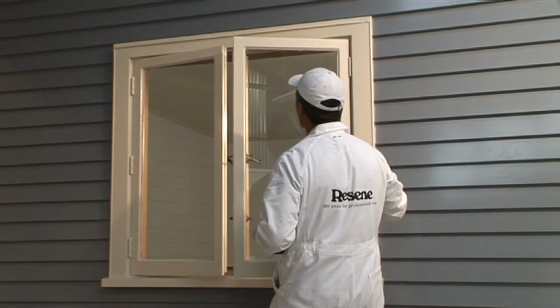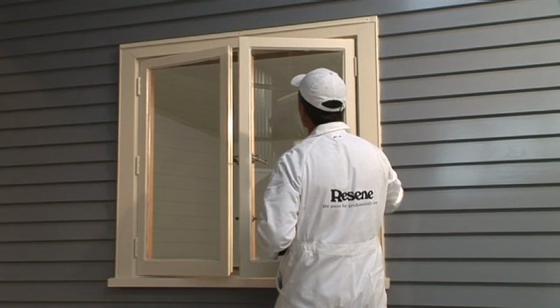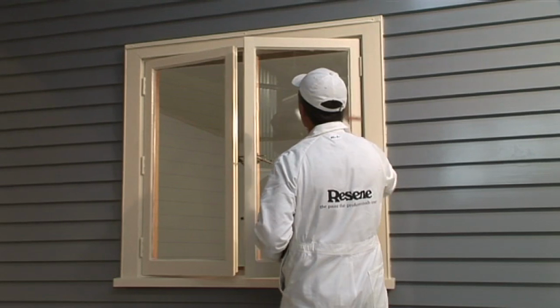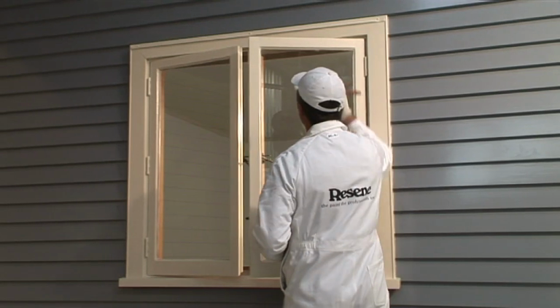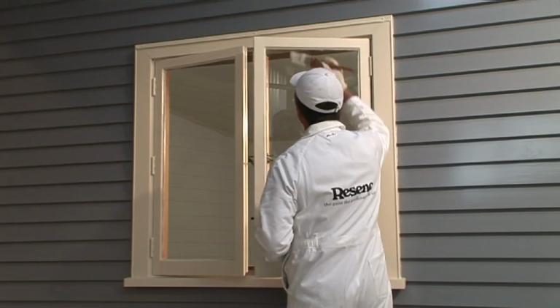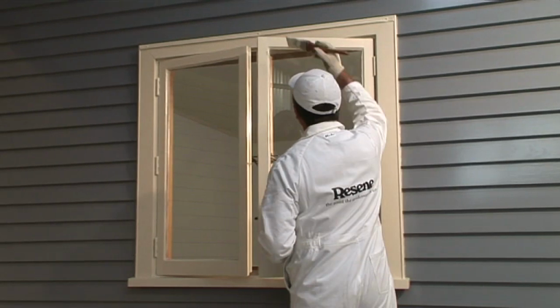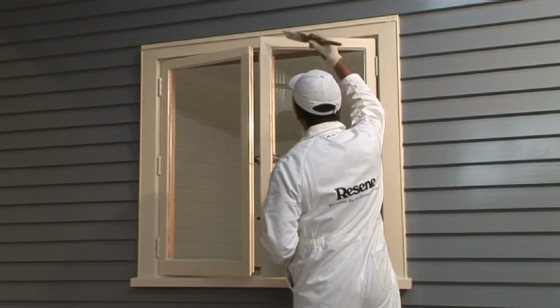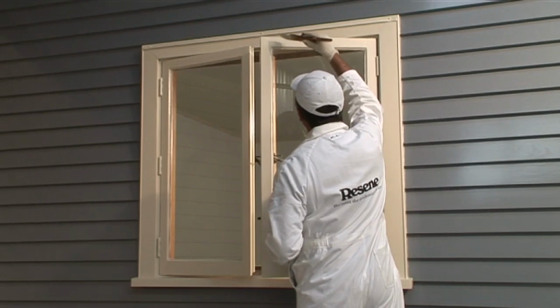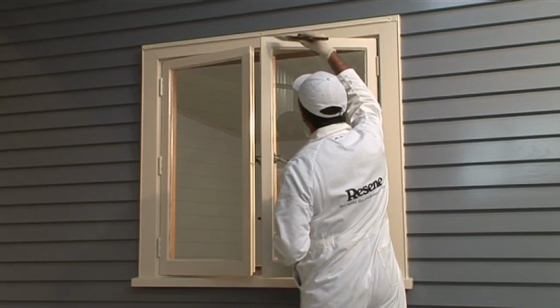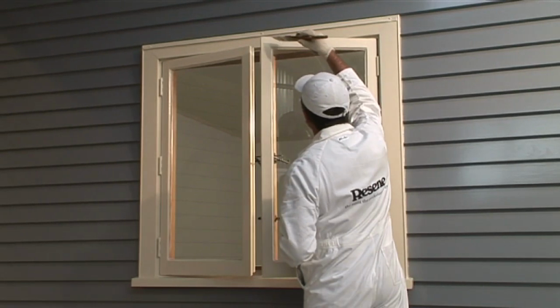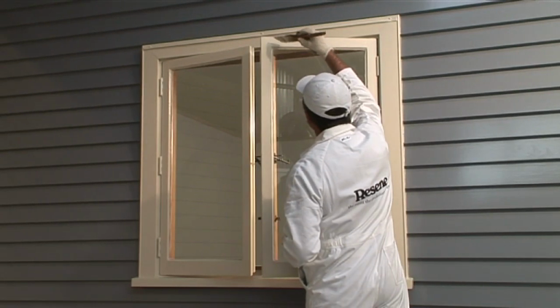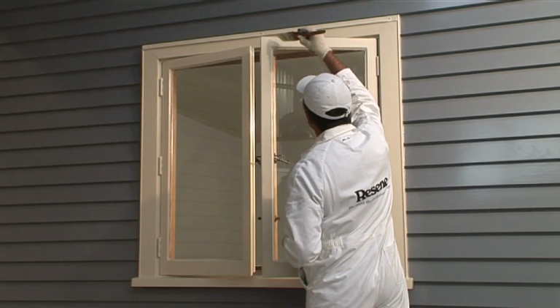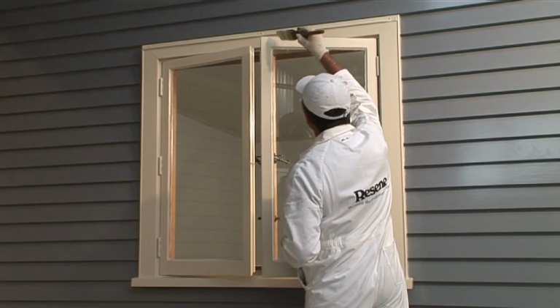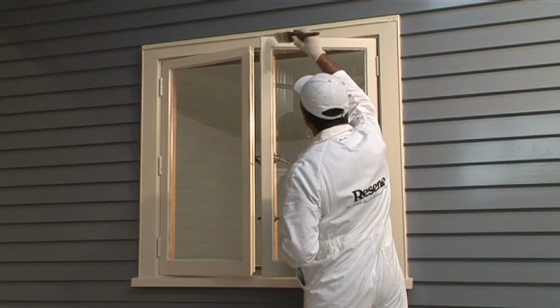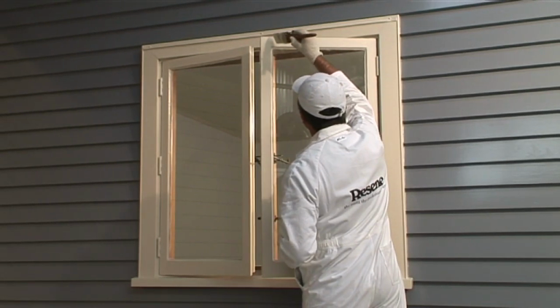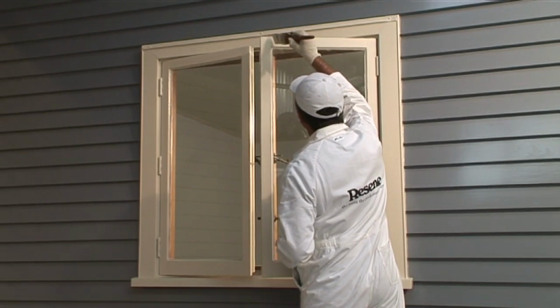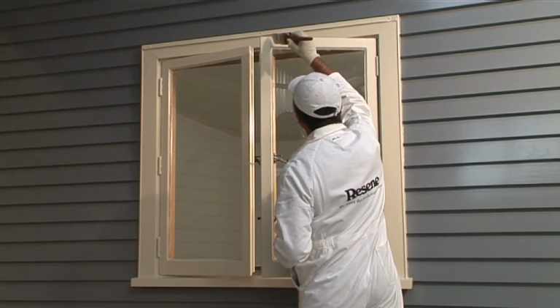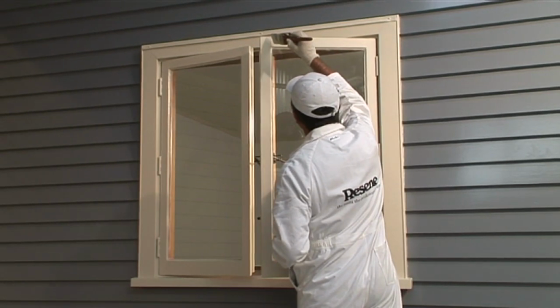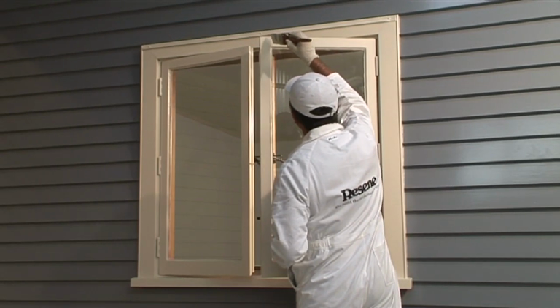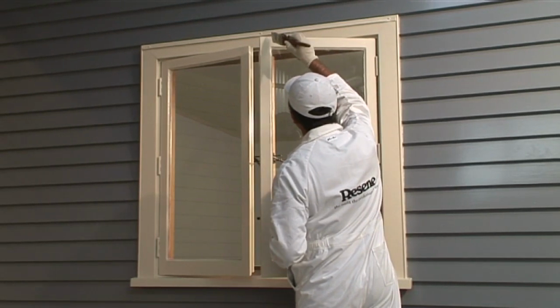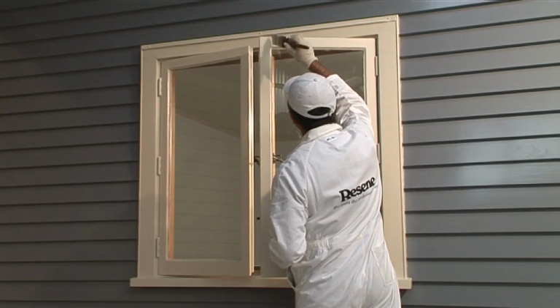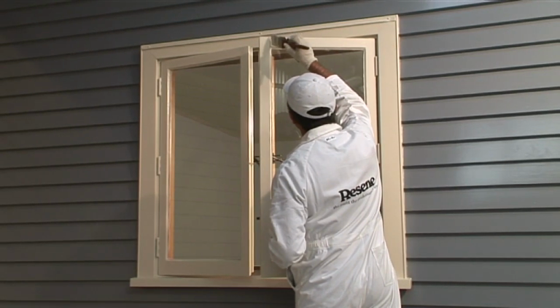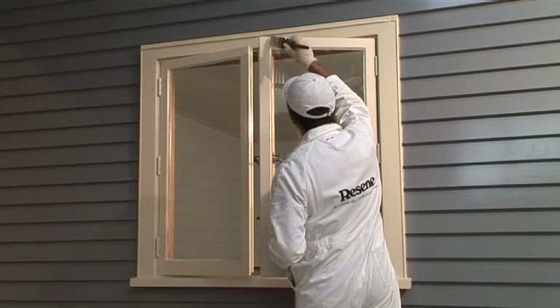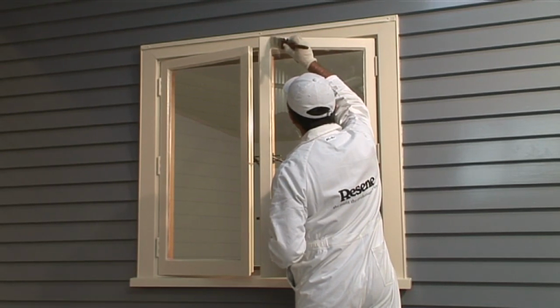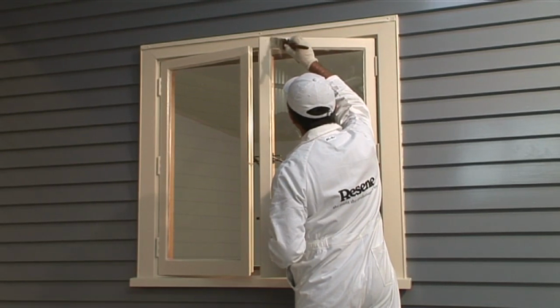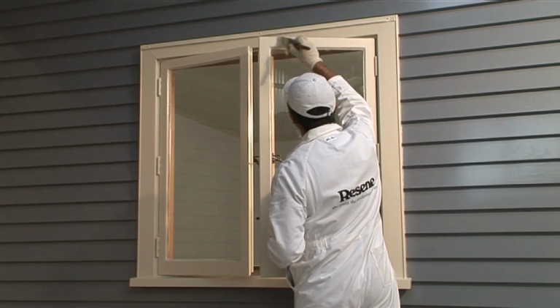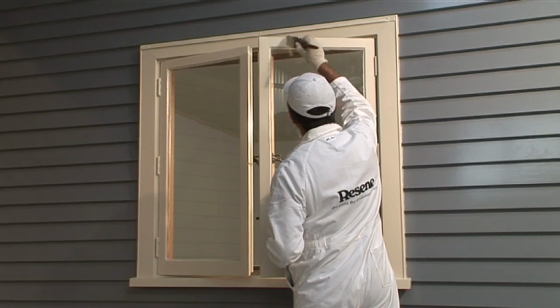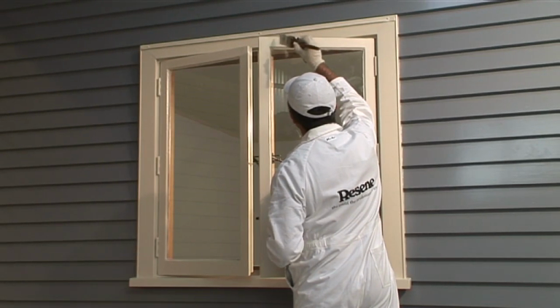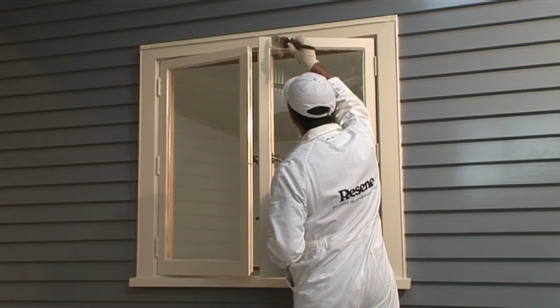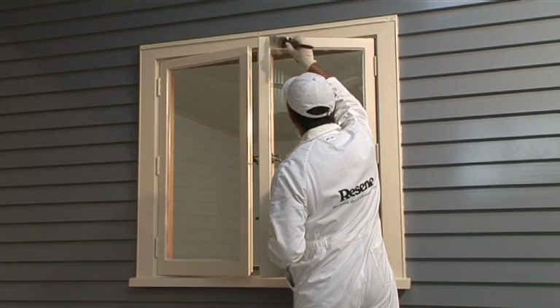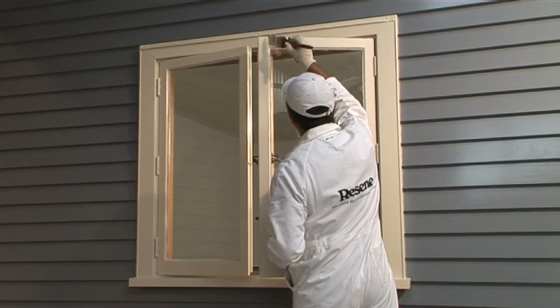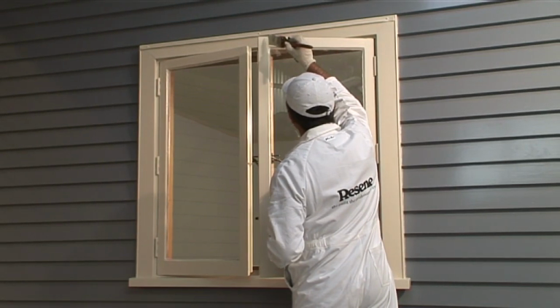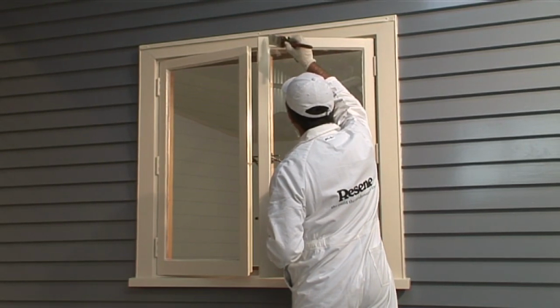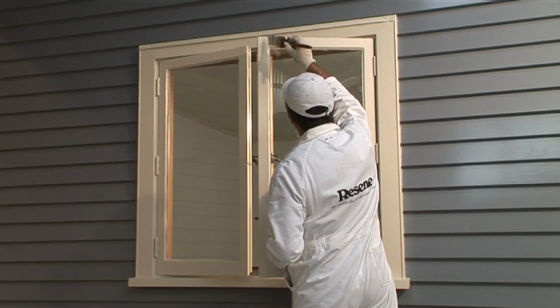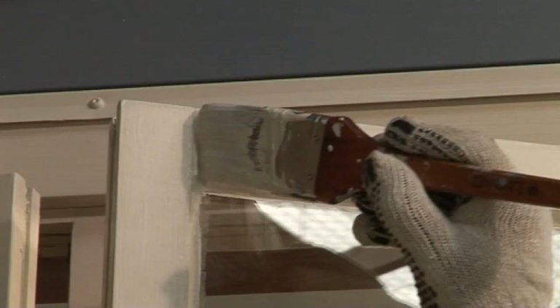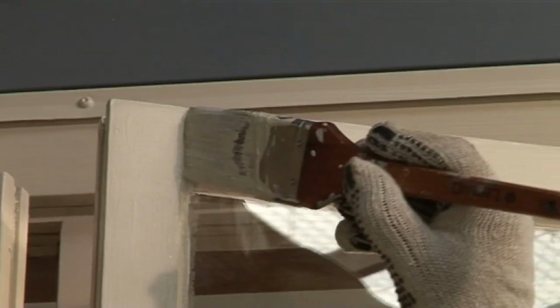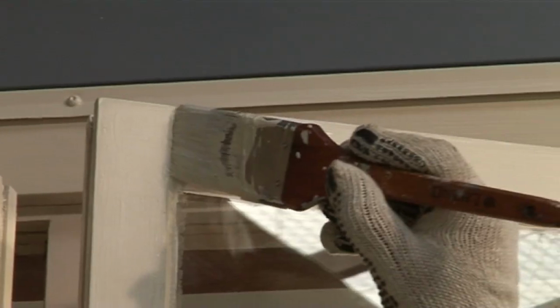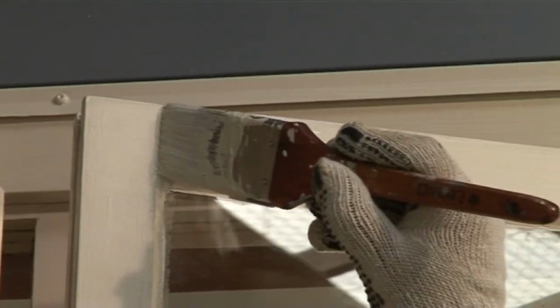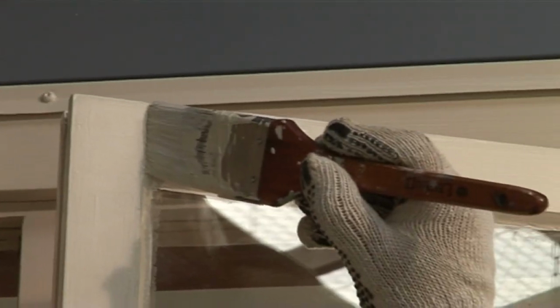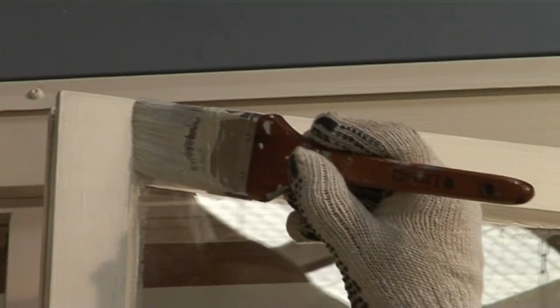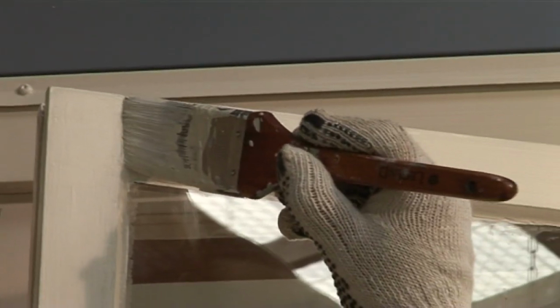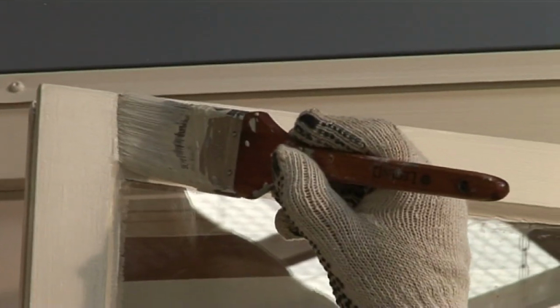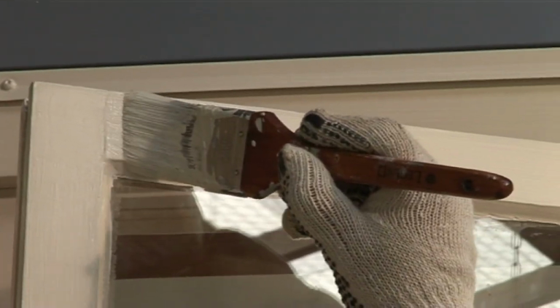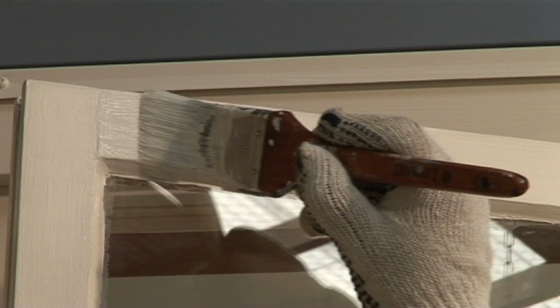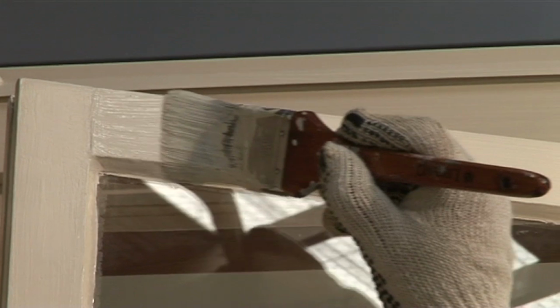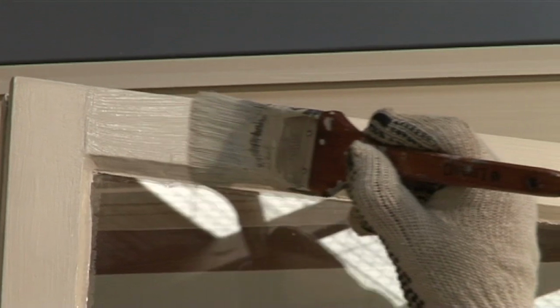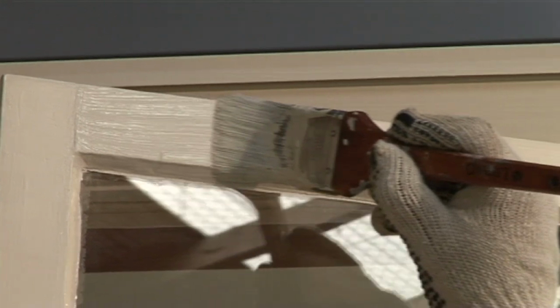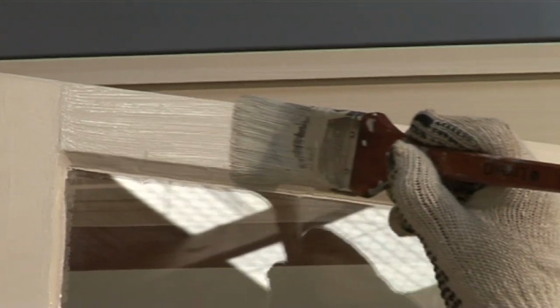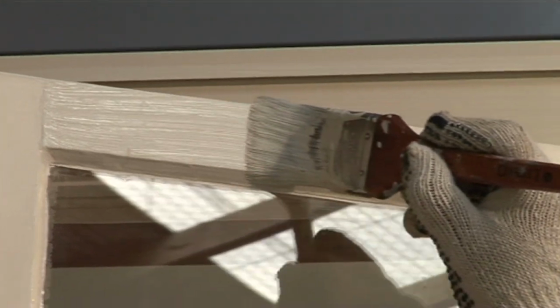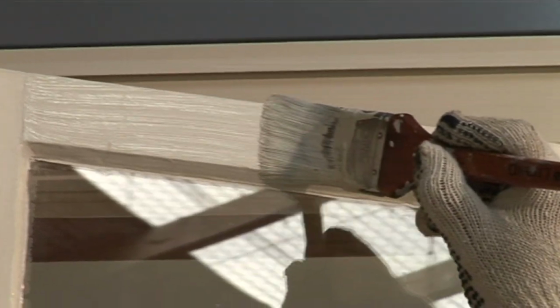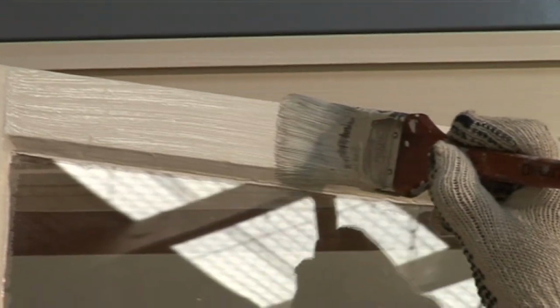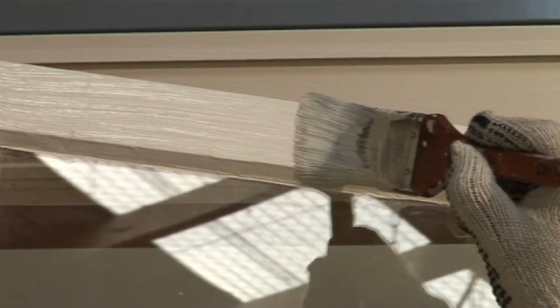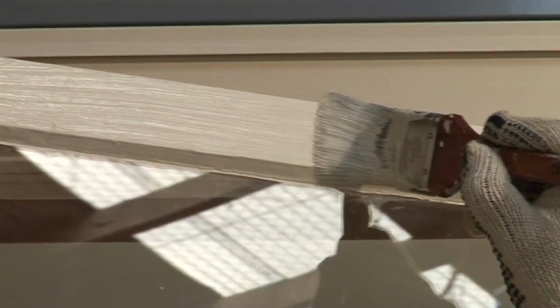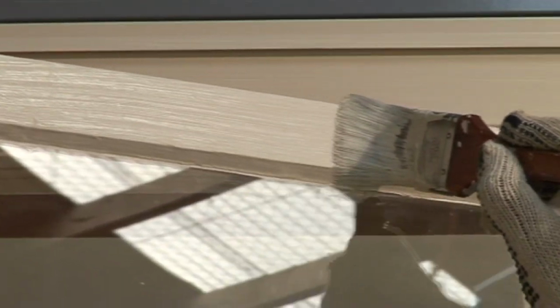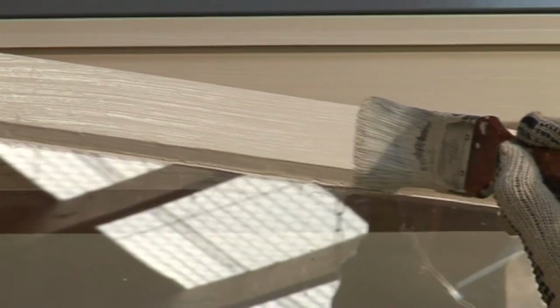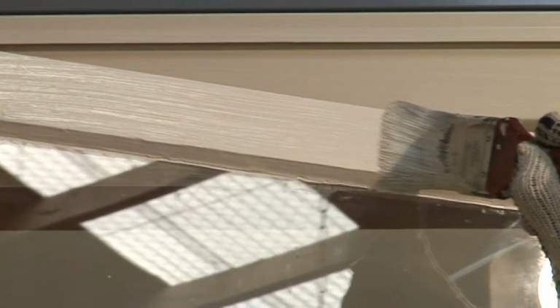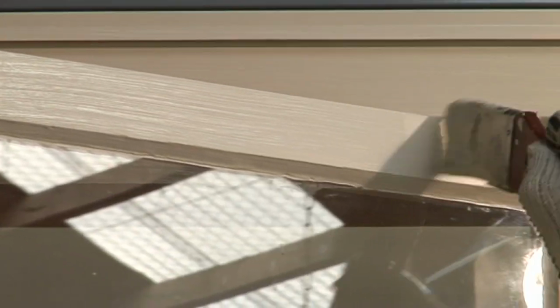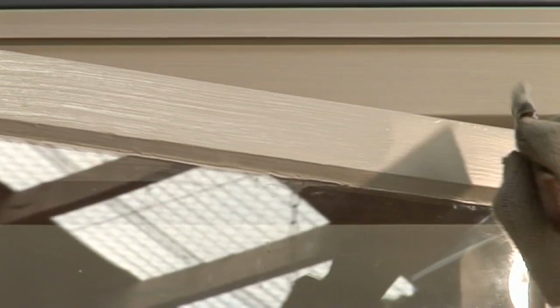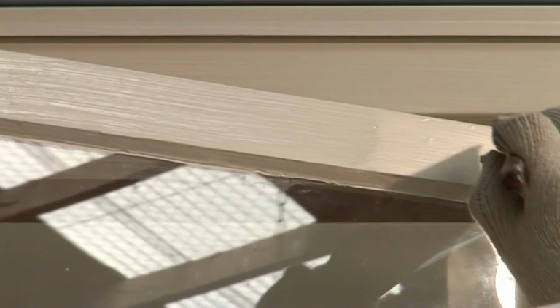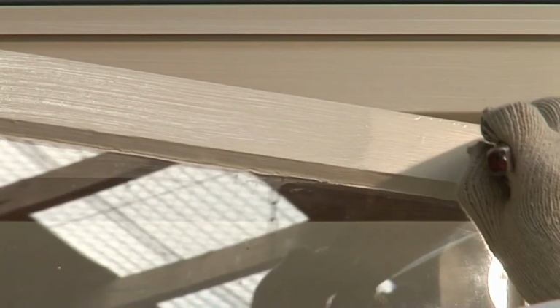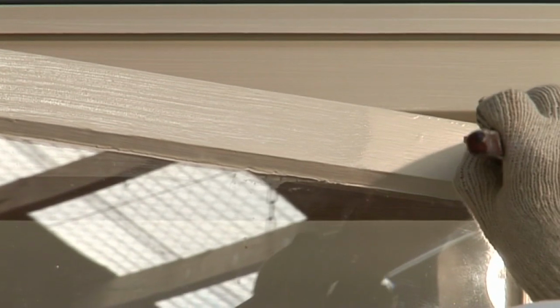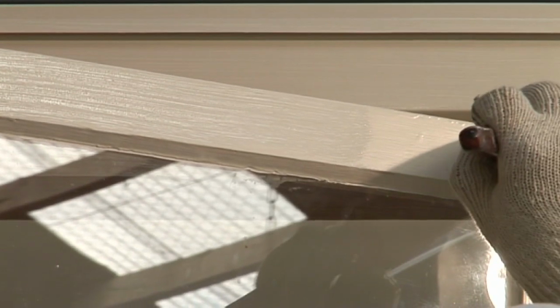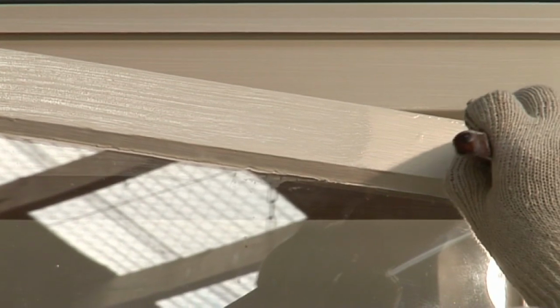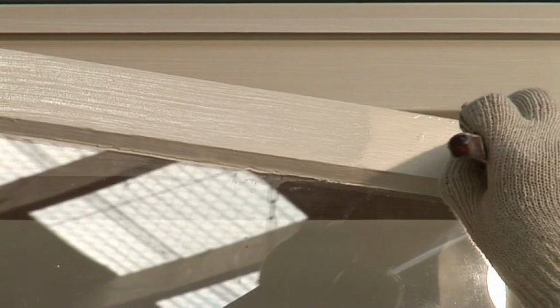Allow three to four hours to dry before applying a second coat. Leave the window slightly ajar for 24 hours before fully closing.